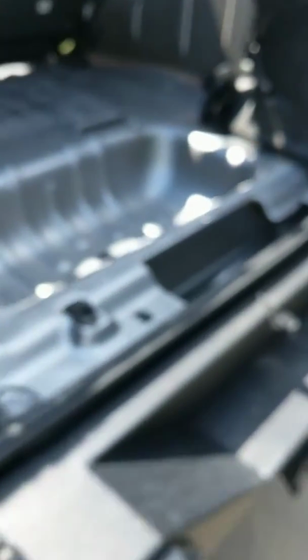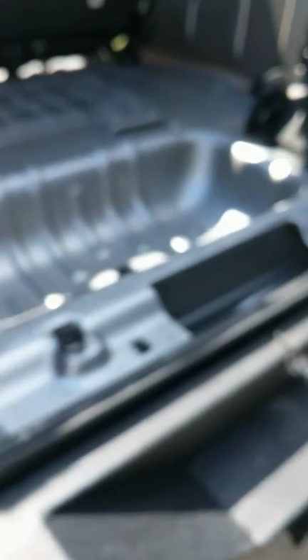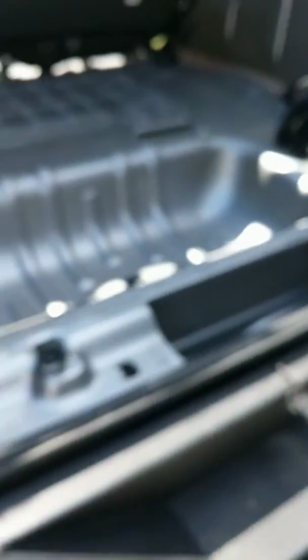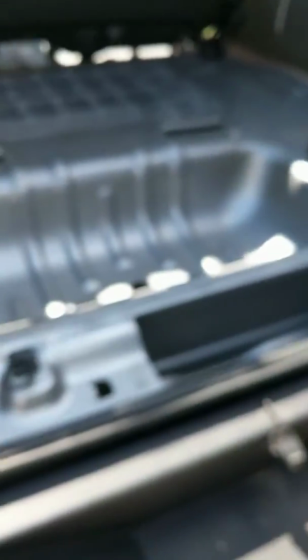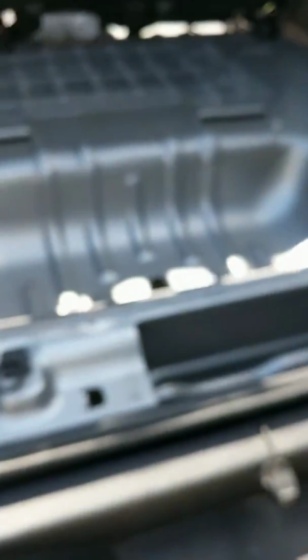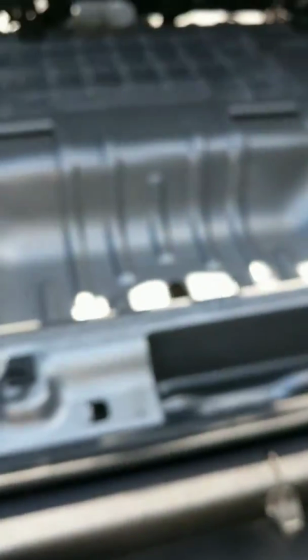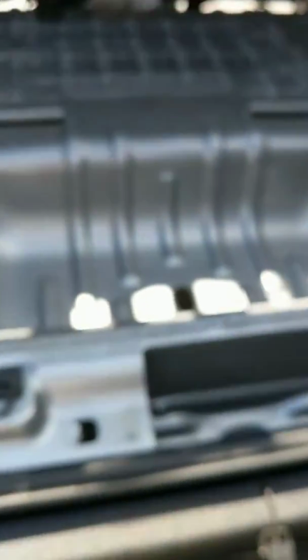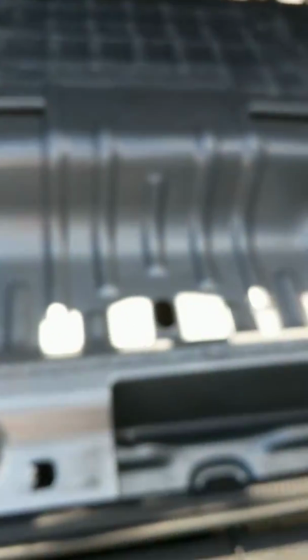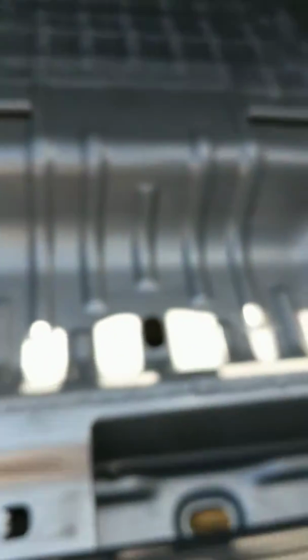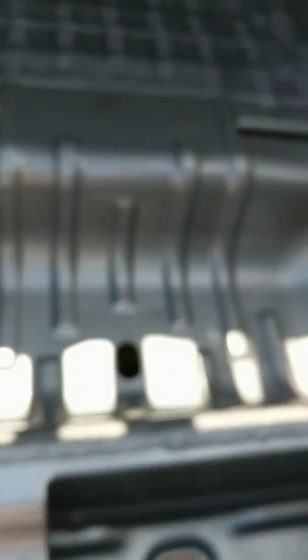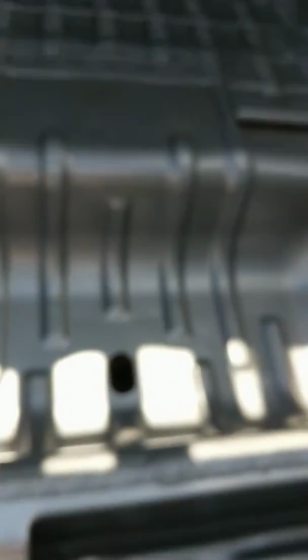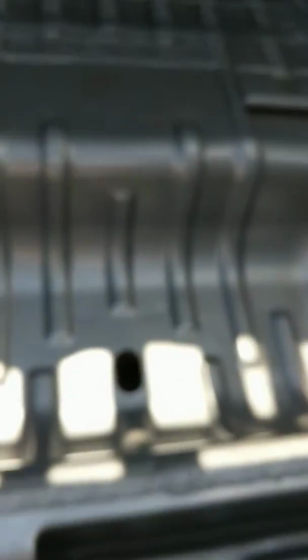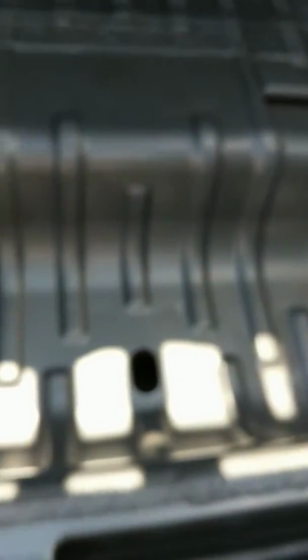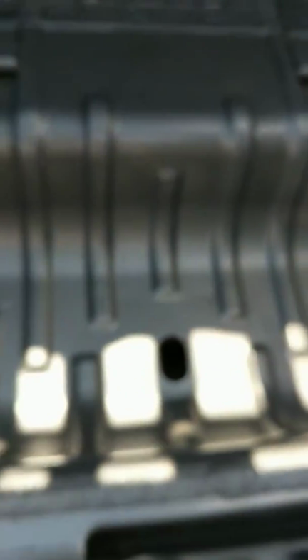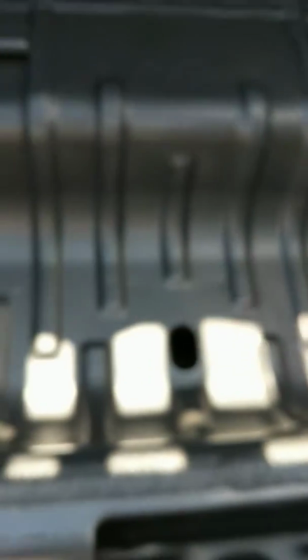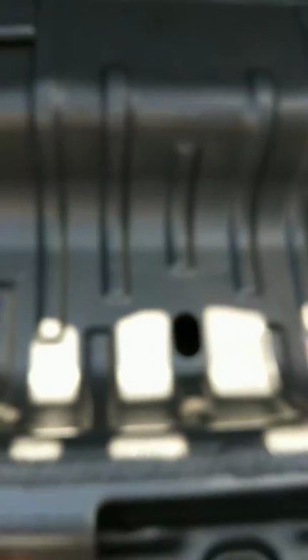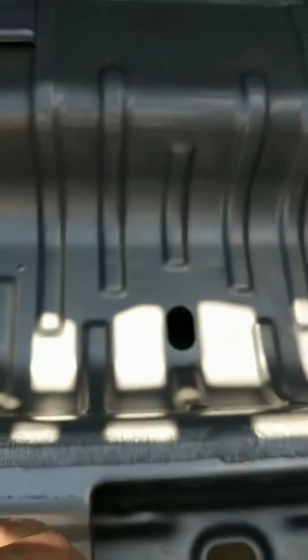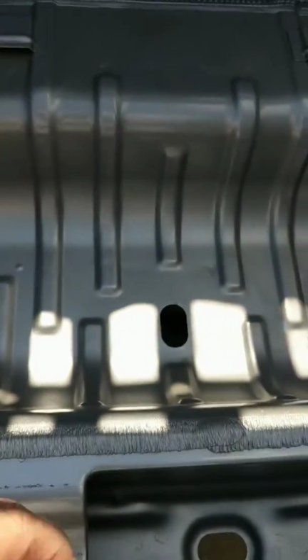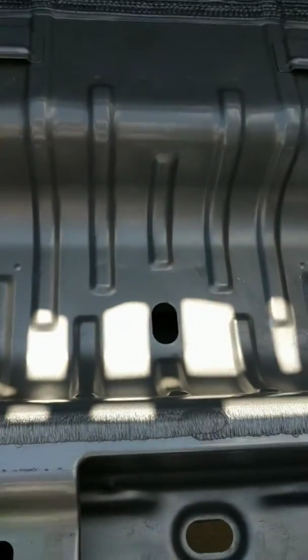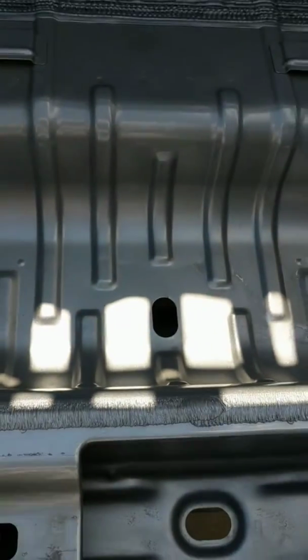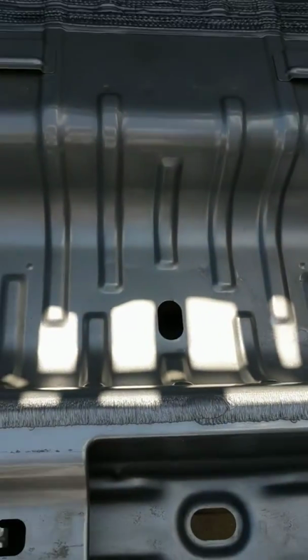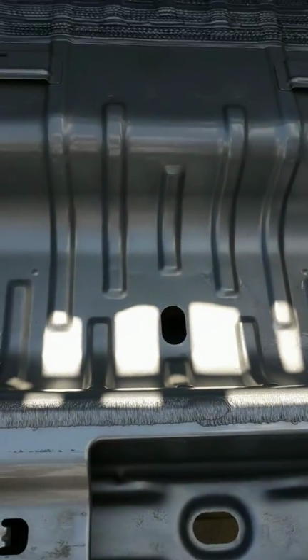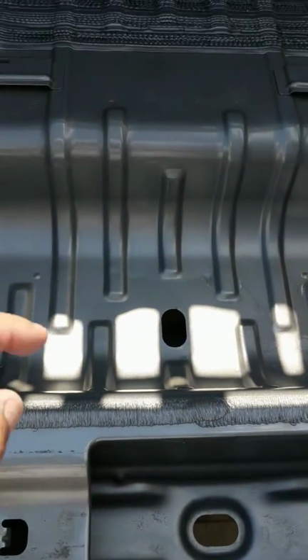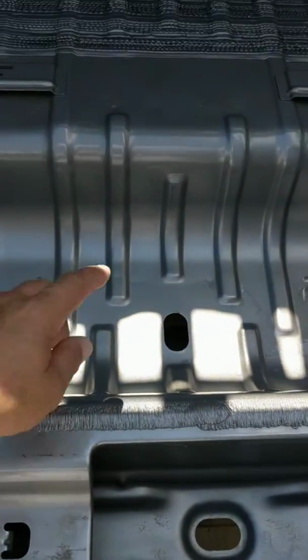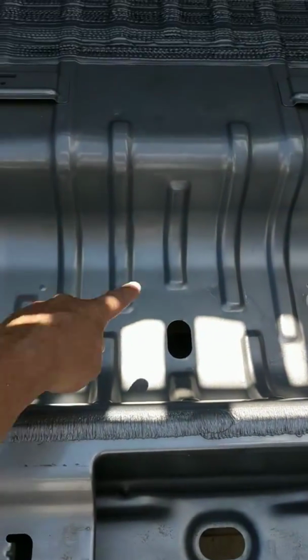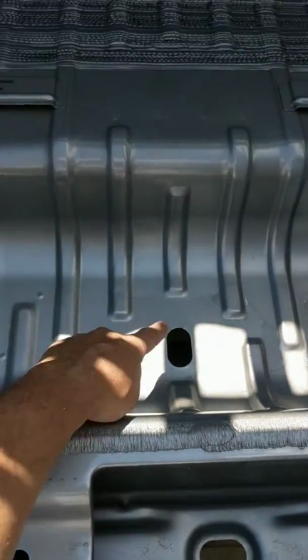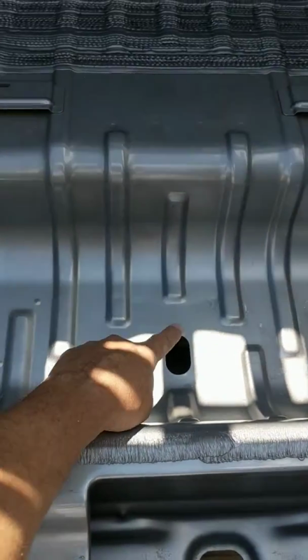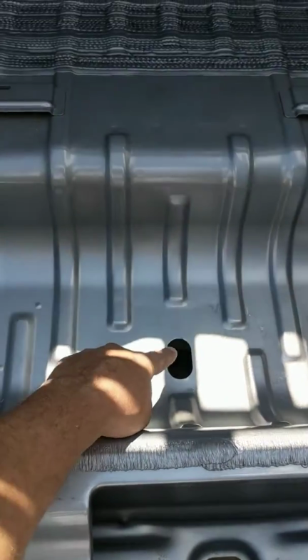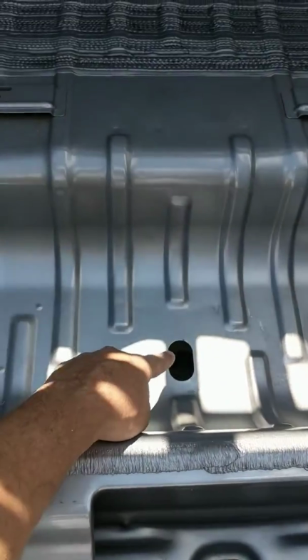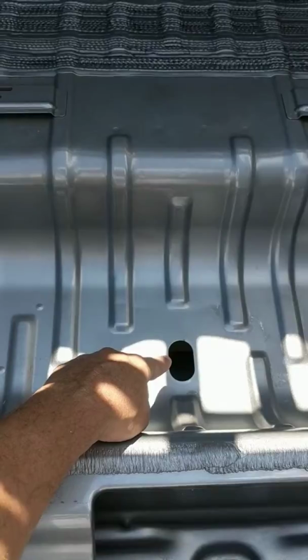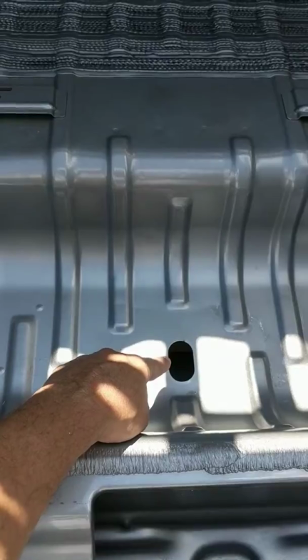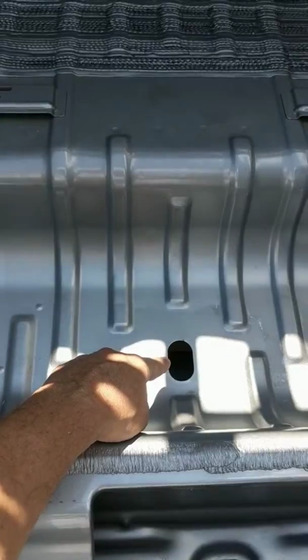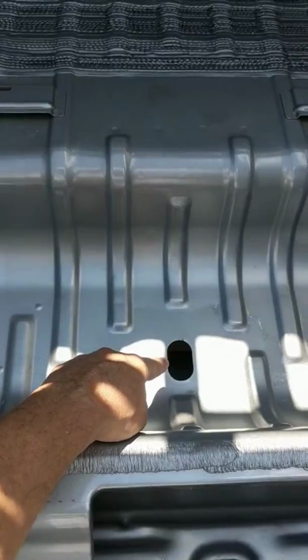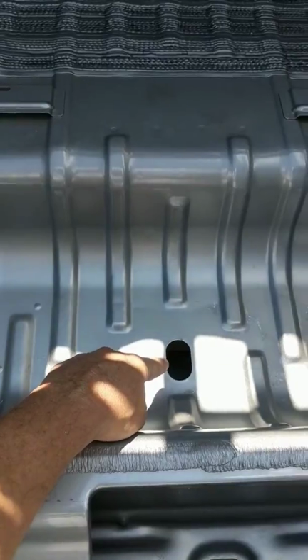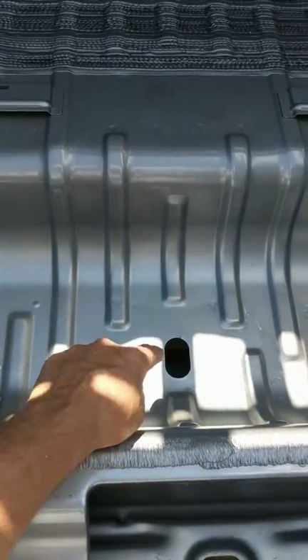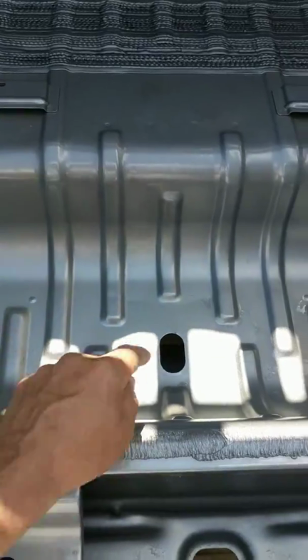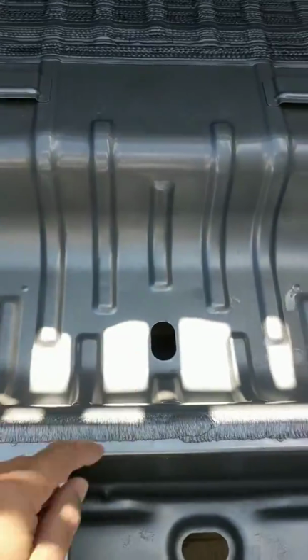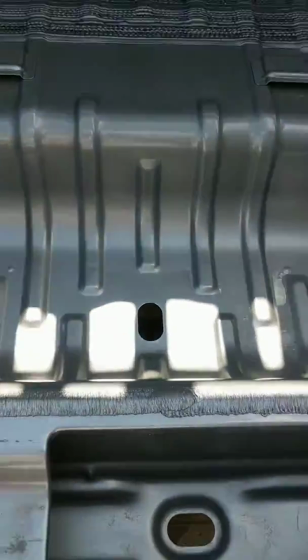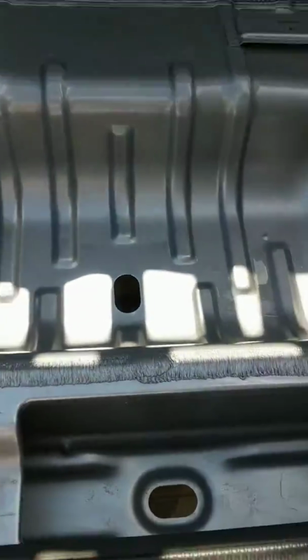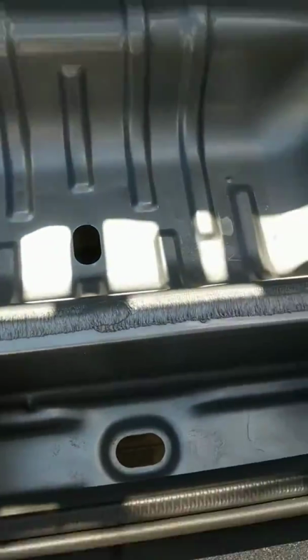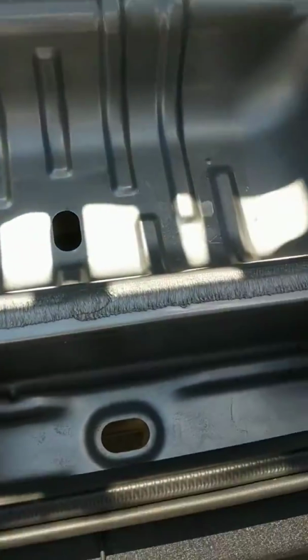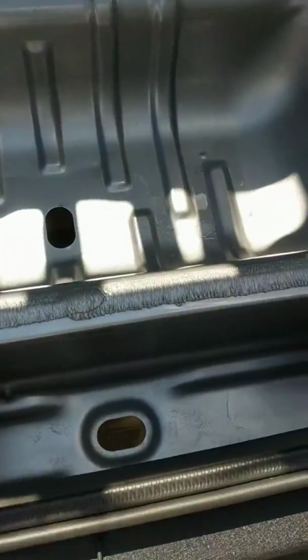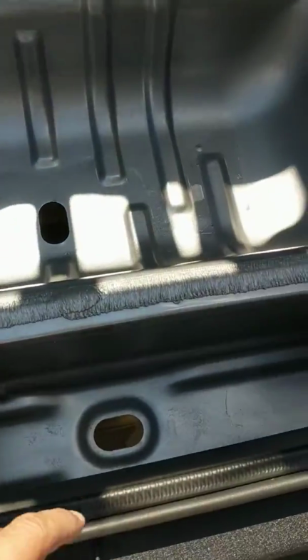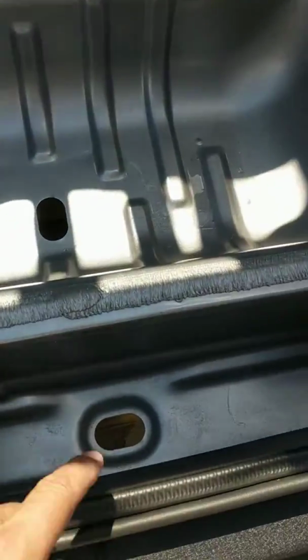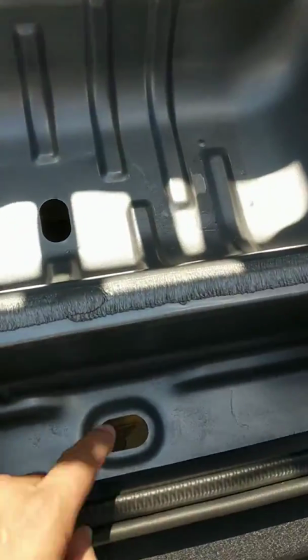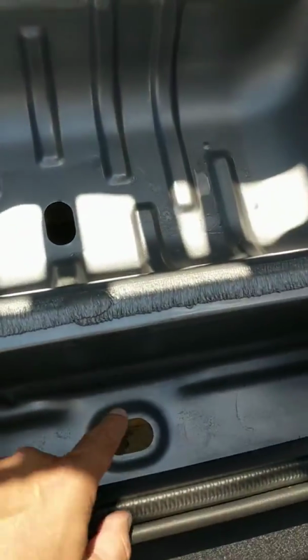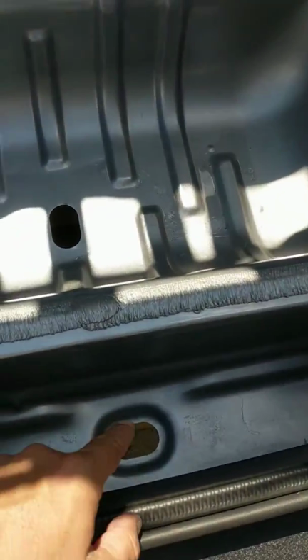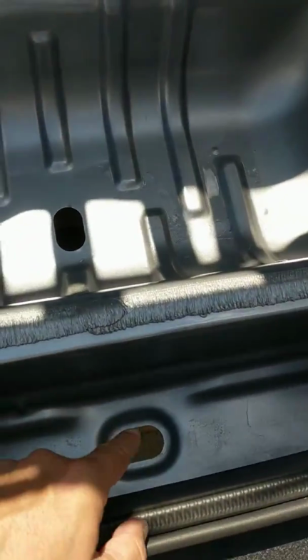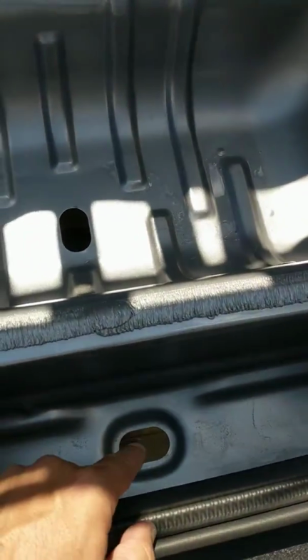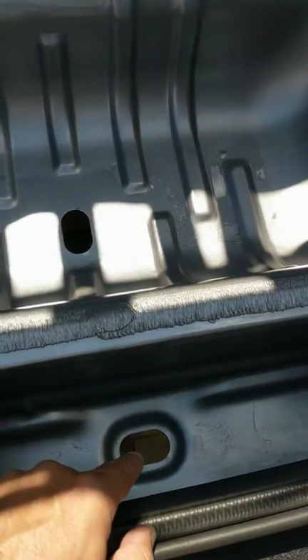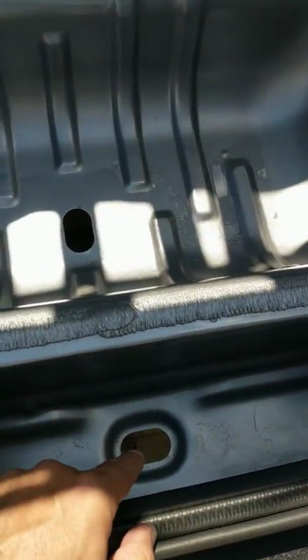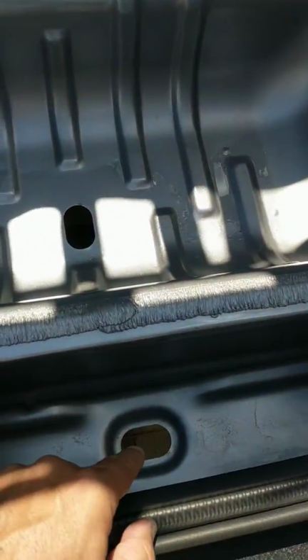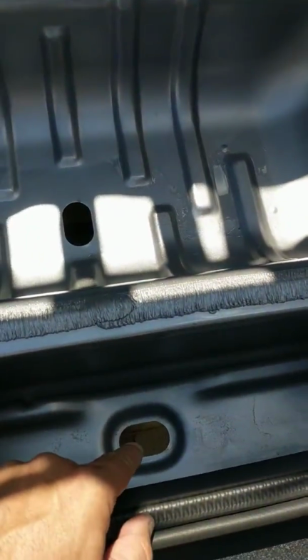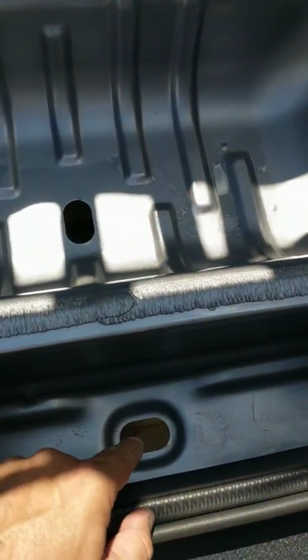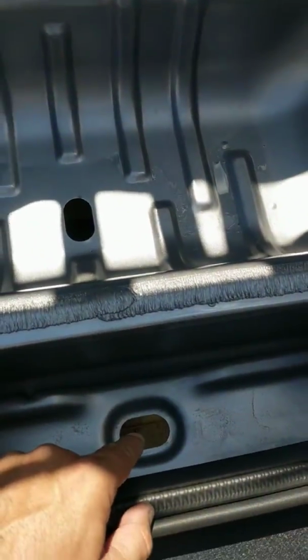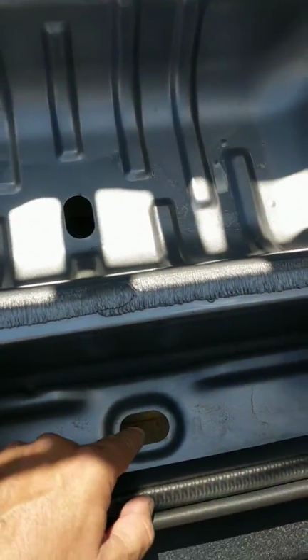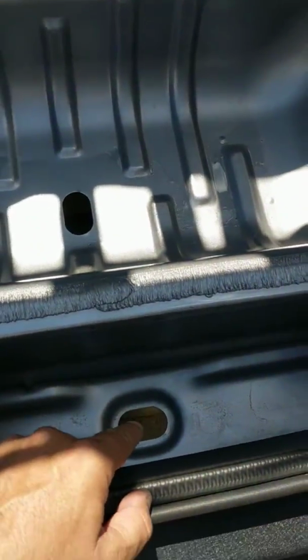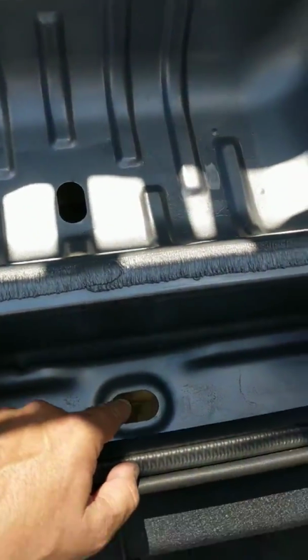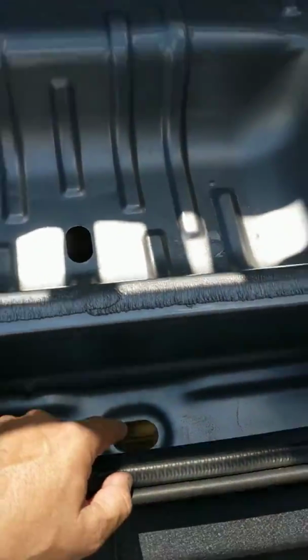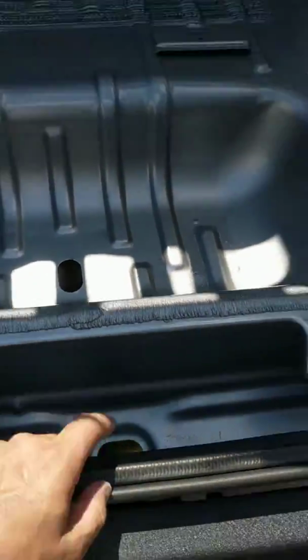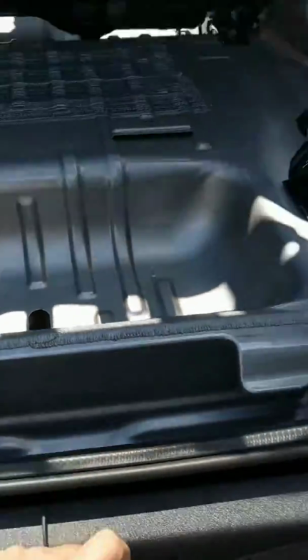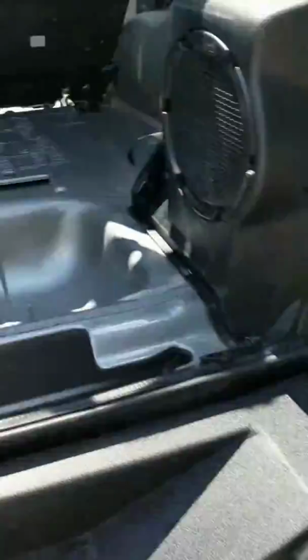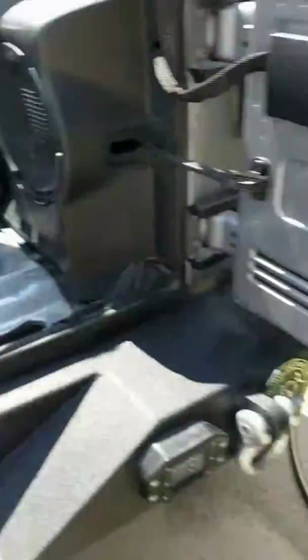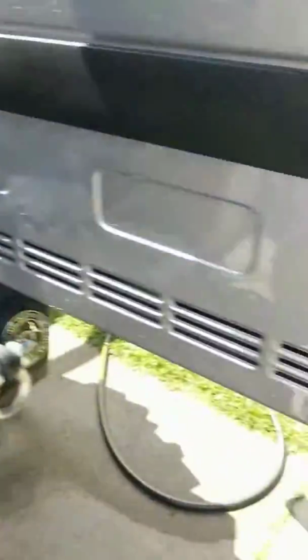We walk around the back. Look in there in the trunk — there's another drain plug in the jack well. There's another drain plug now.